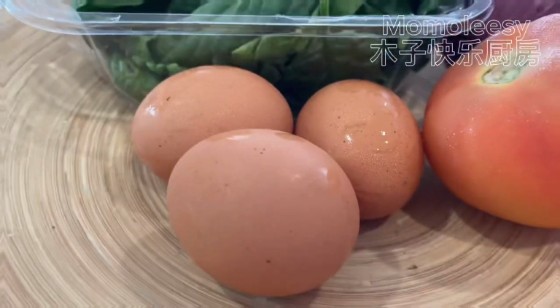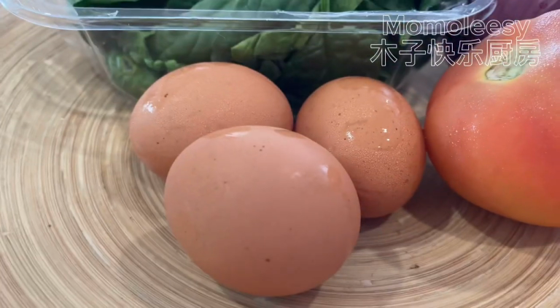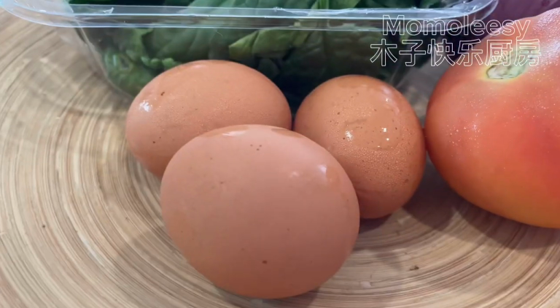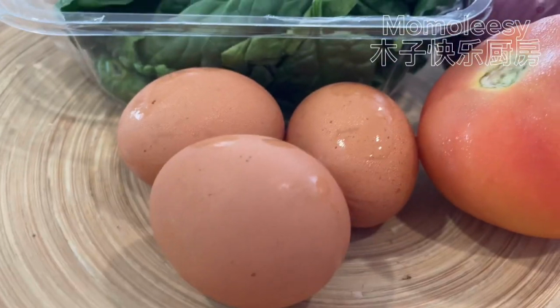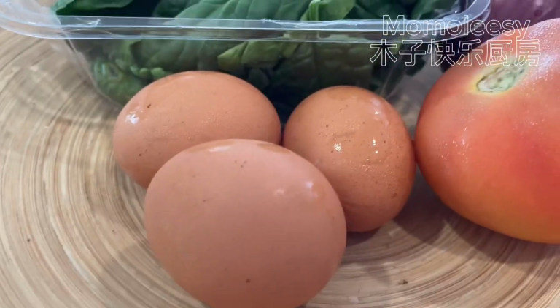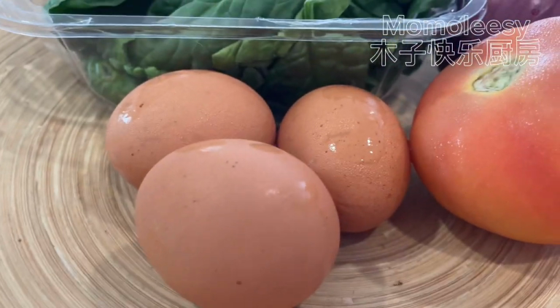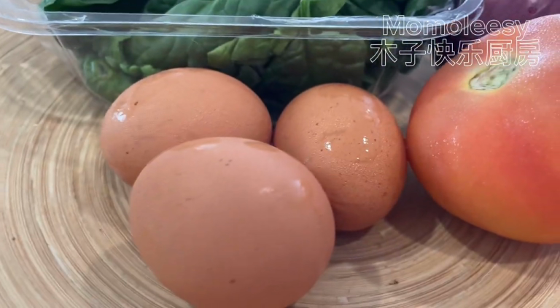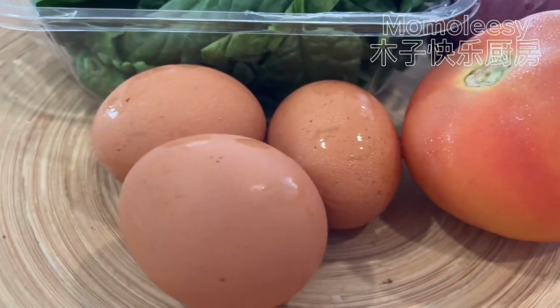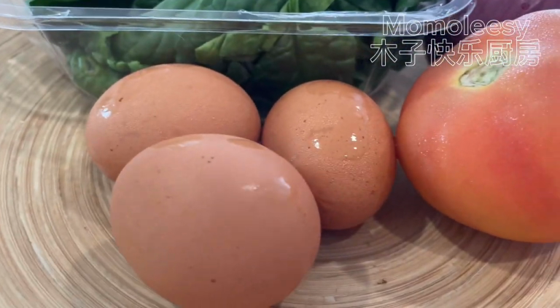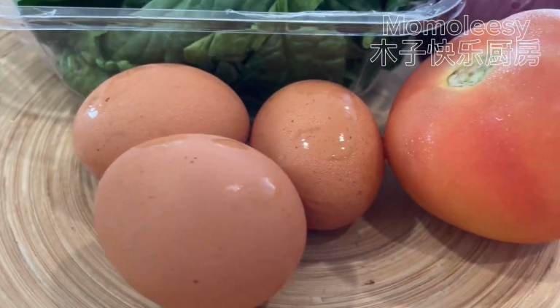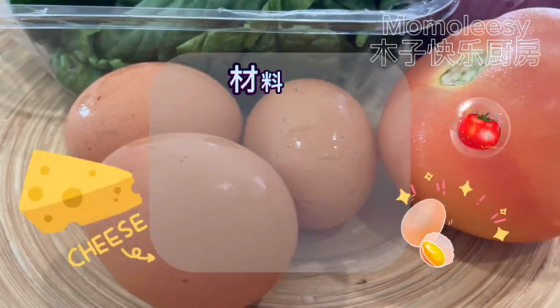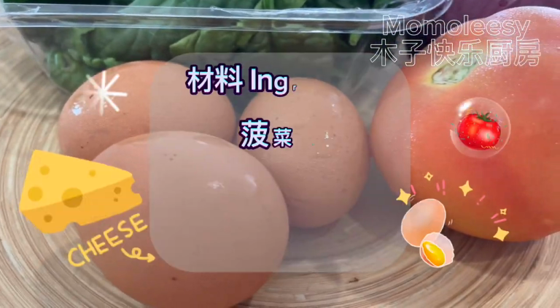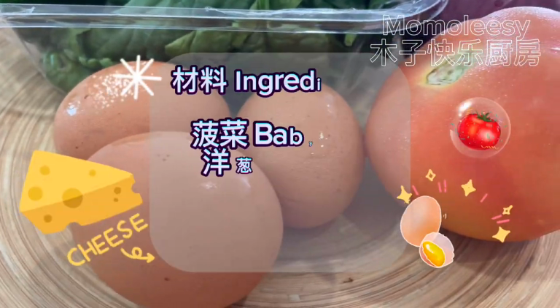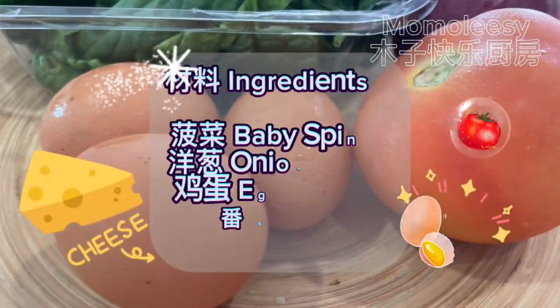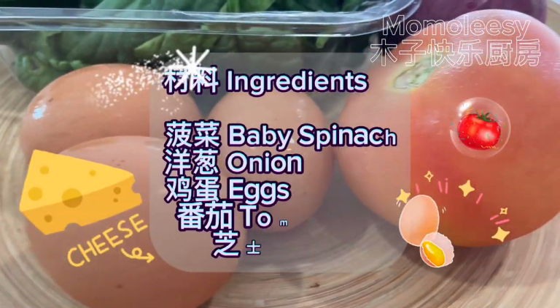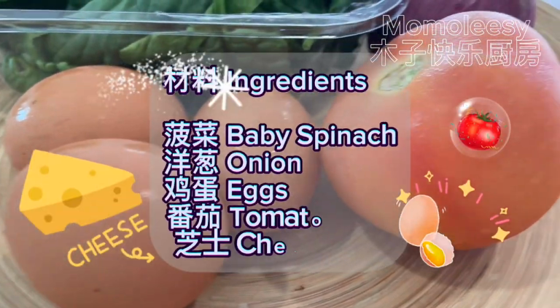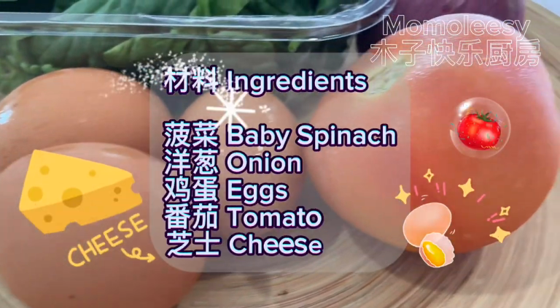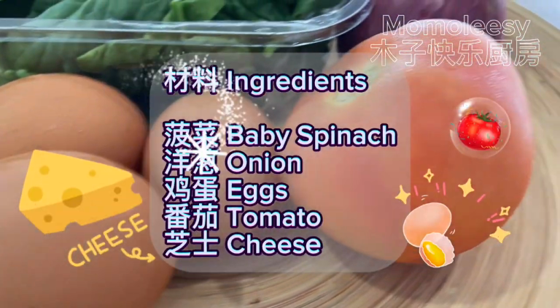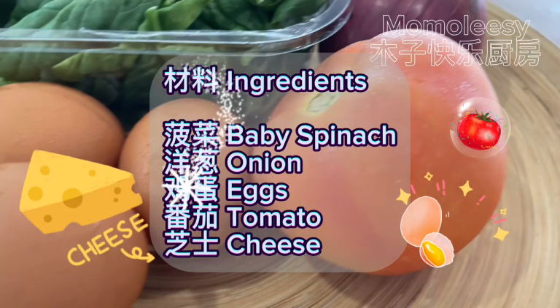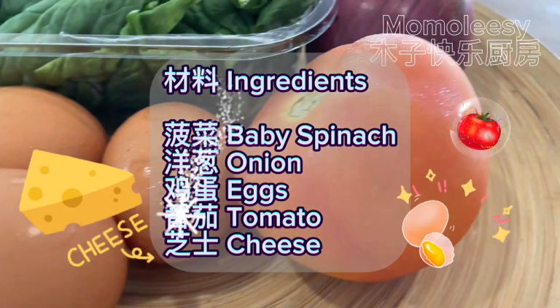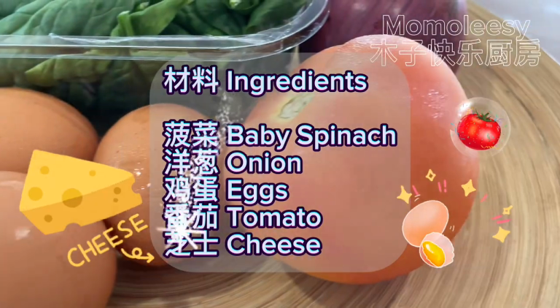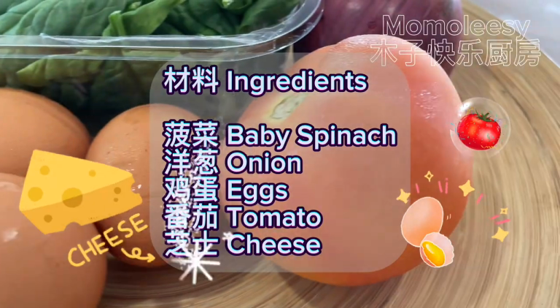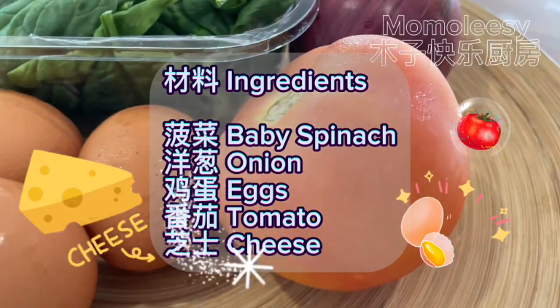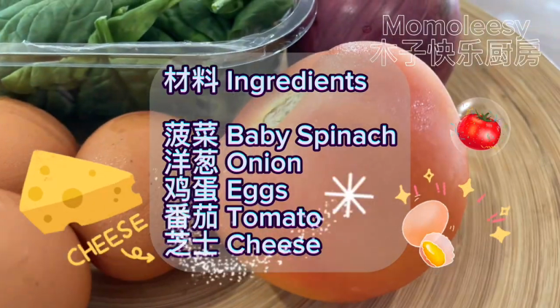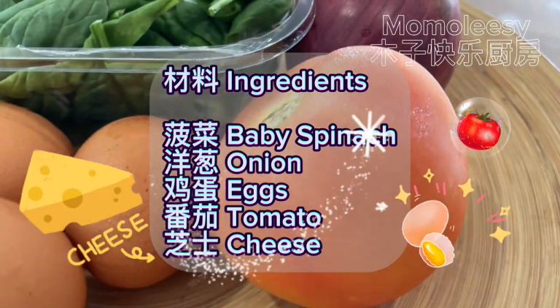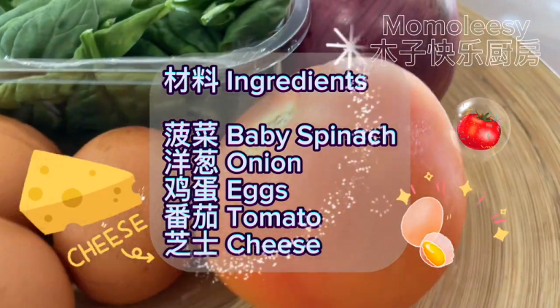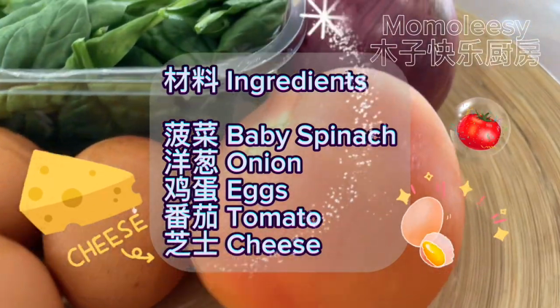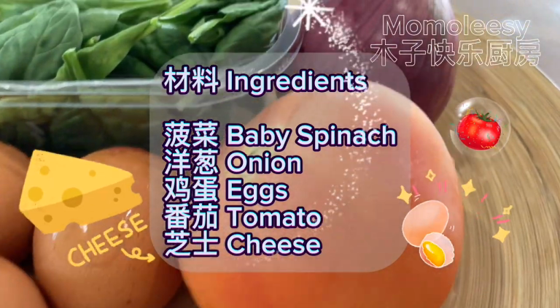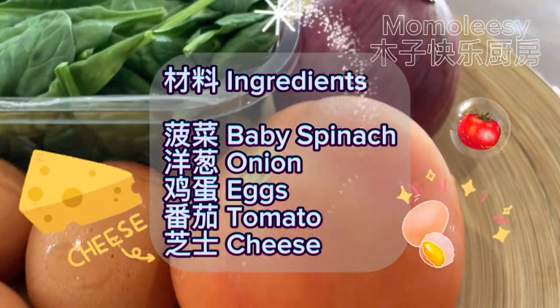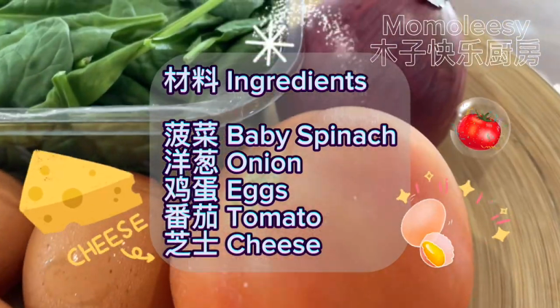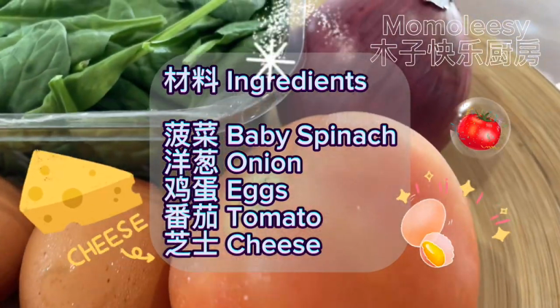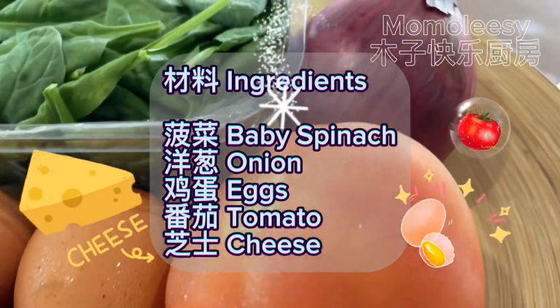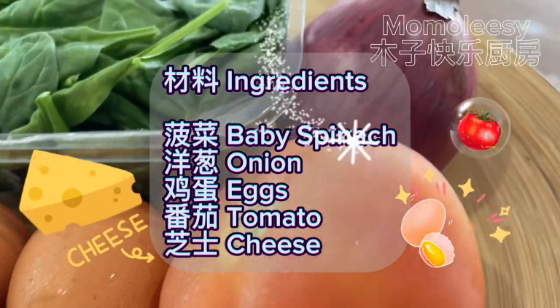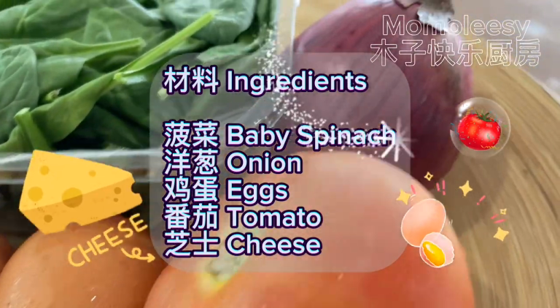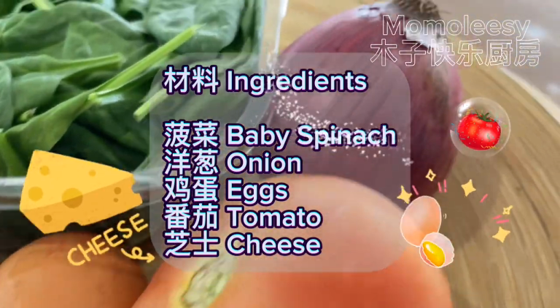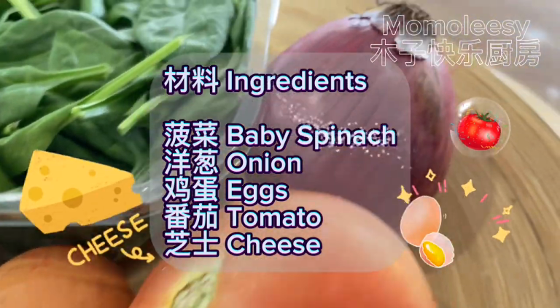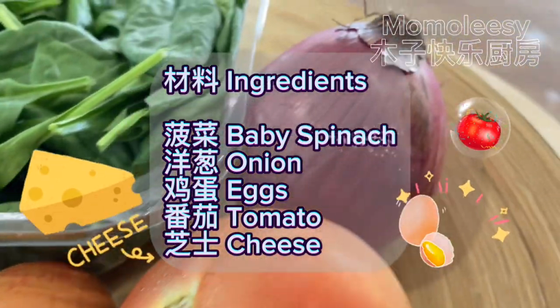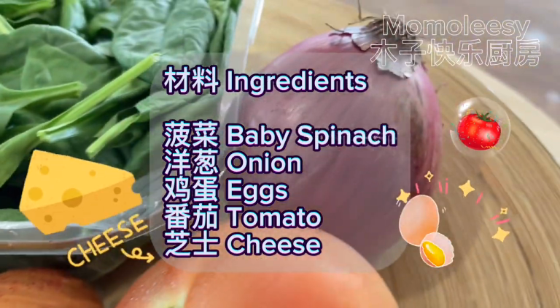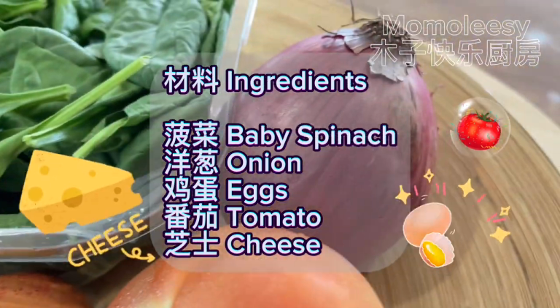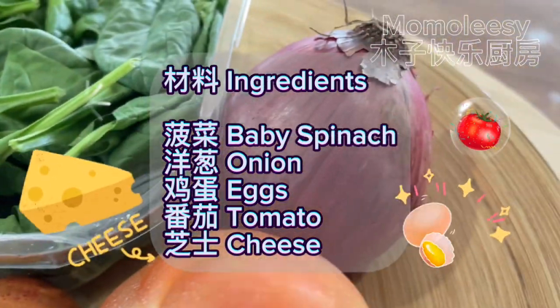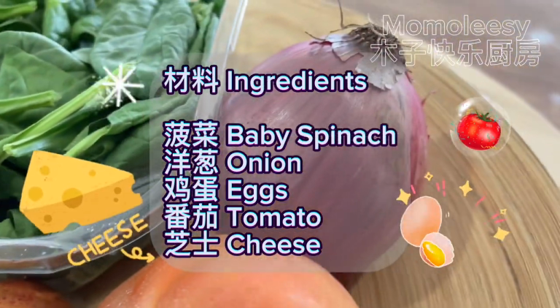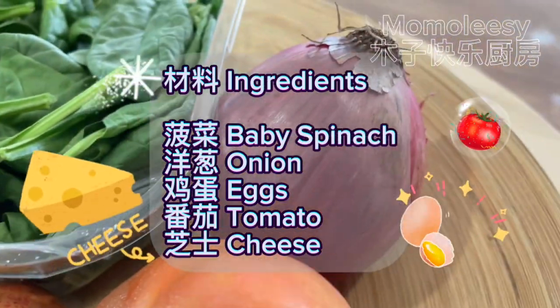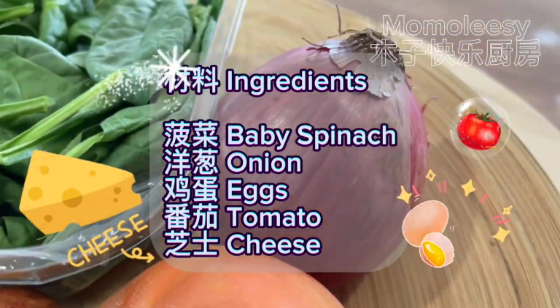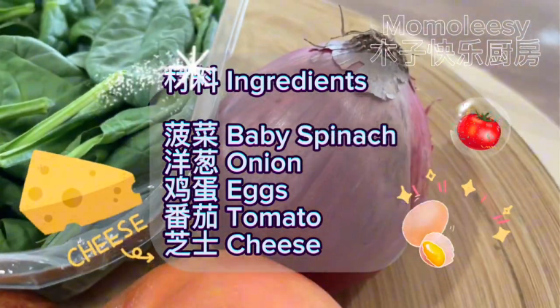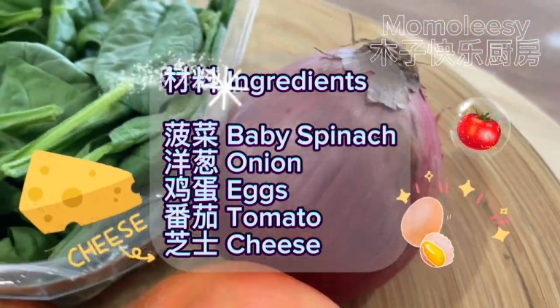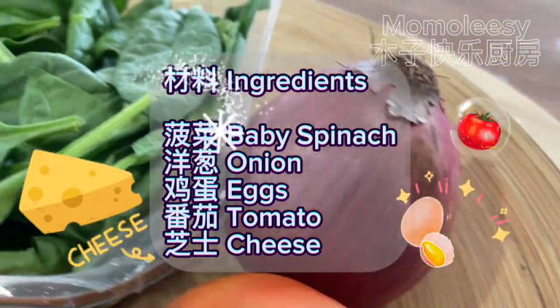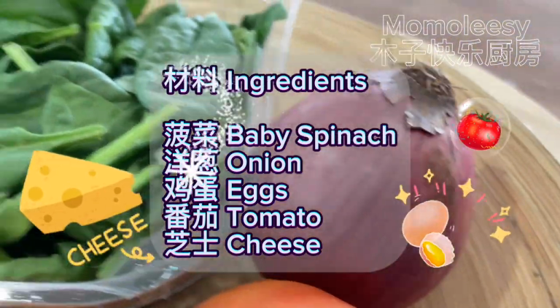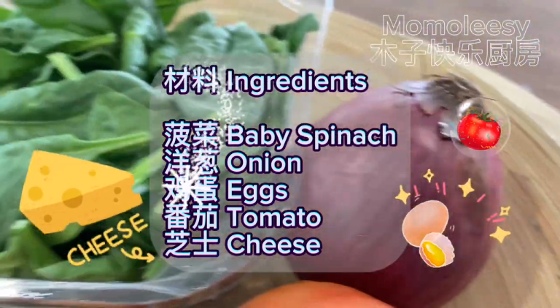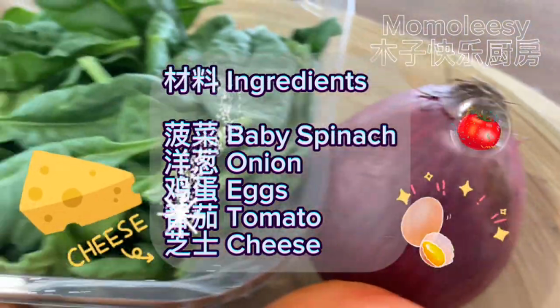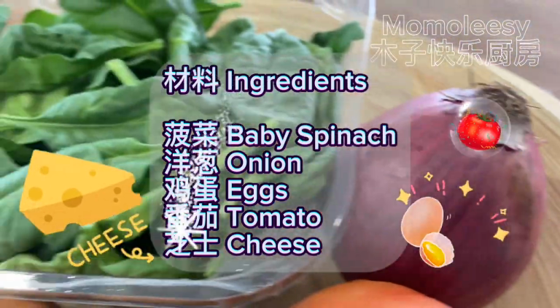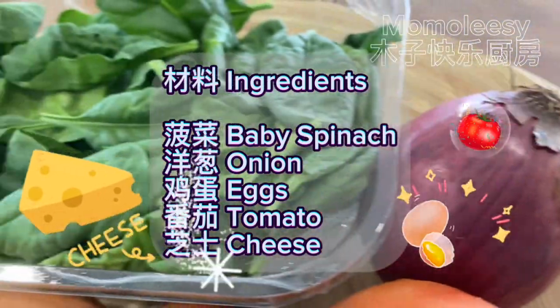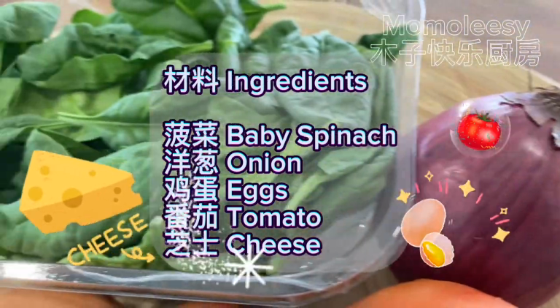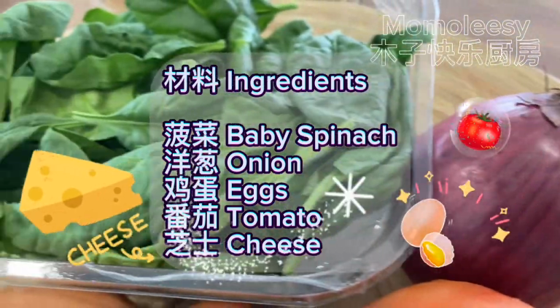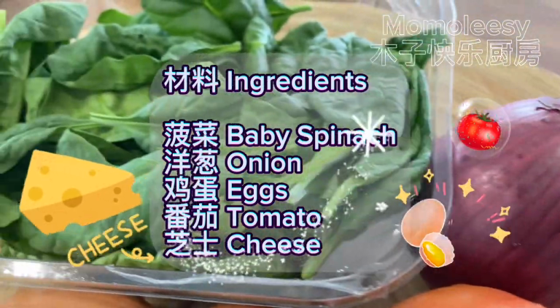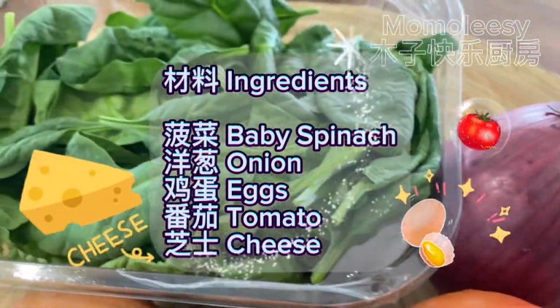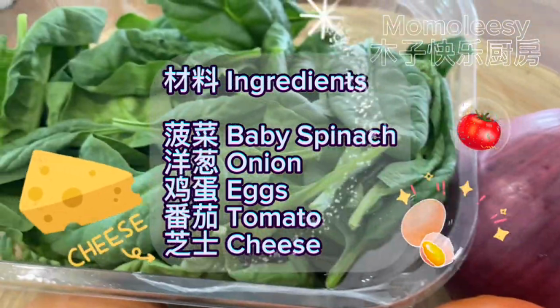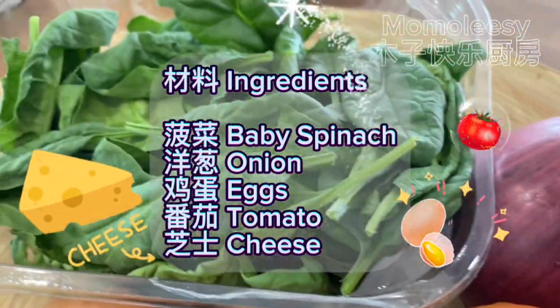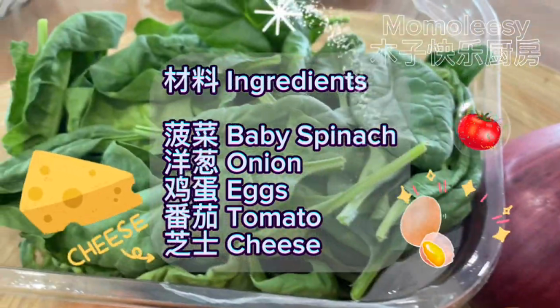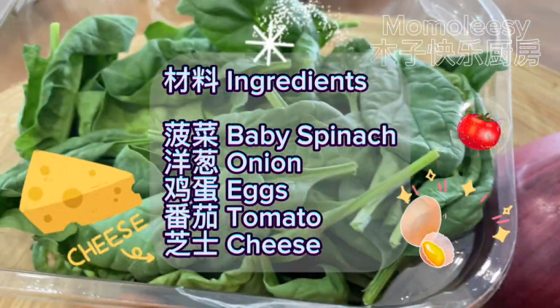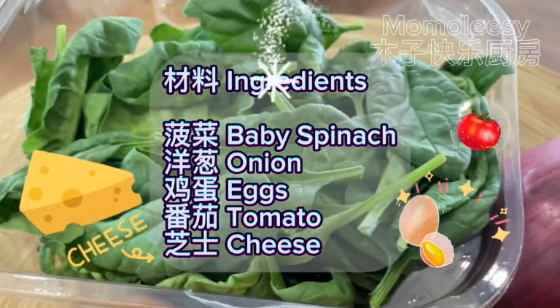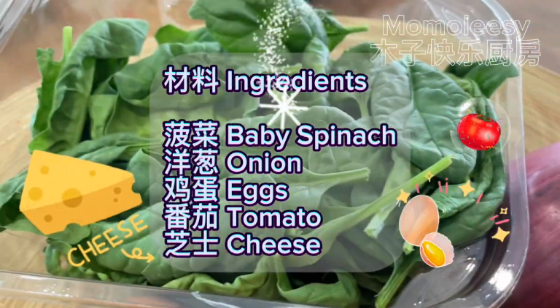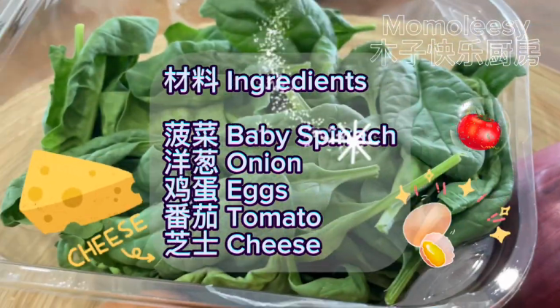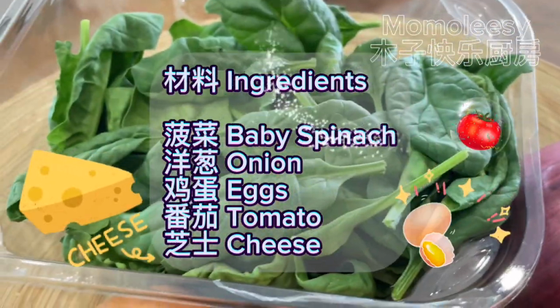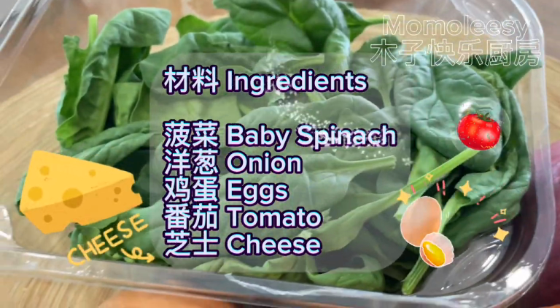Ingredients: baby spinach, onion, eggs, tomato, cheese.